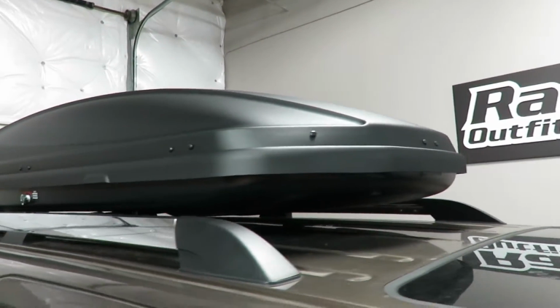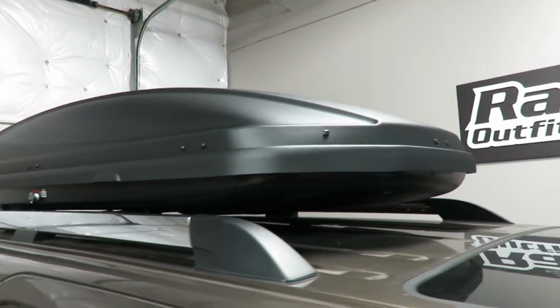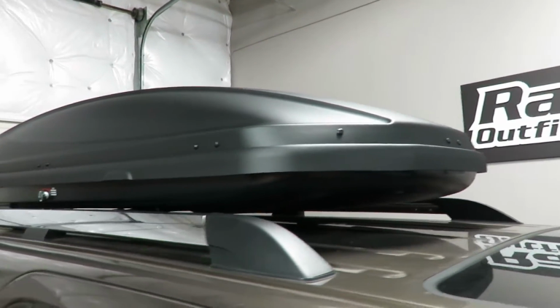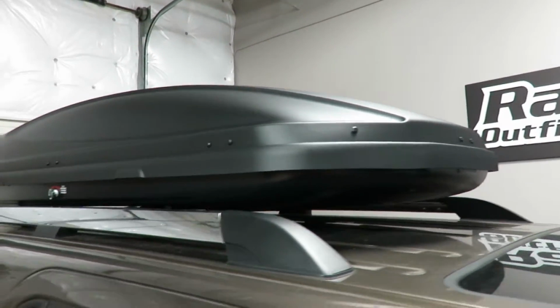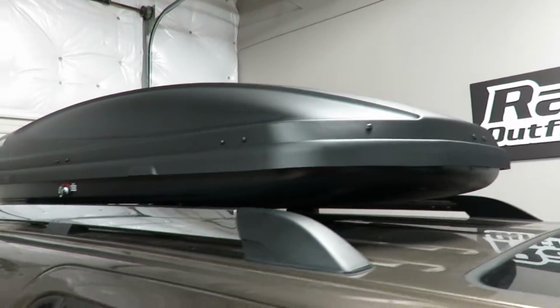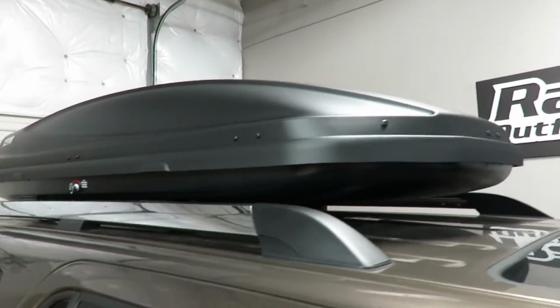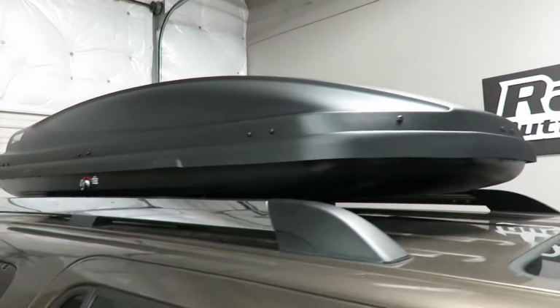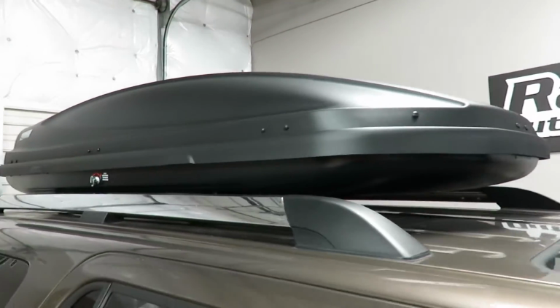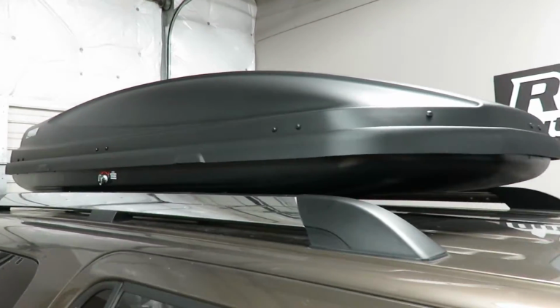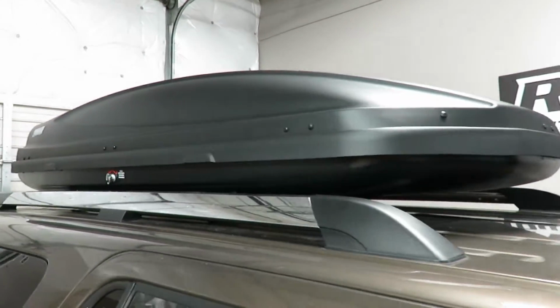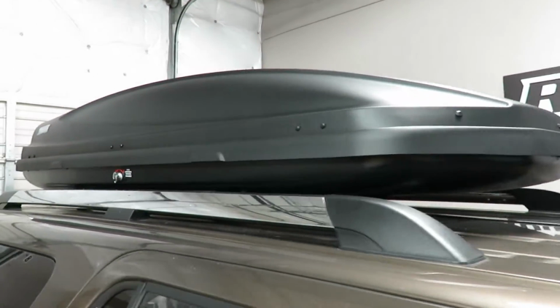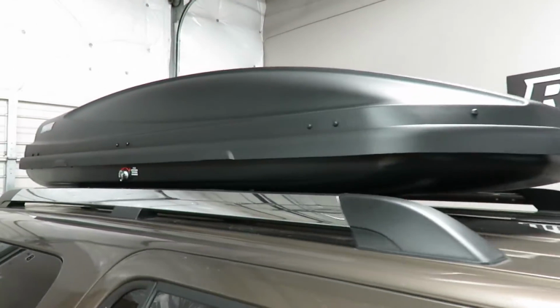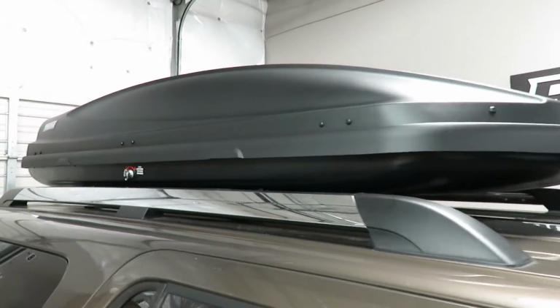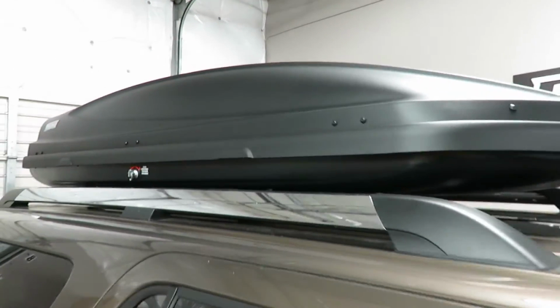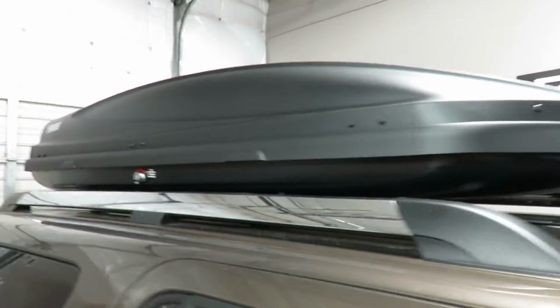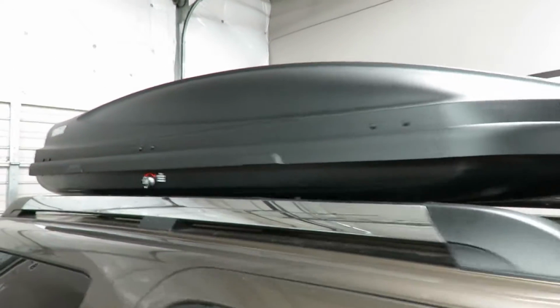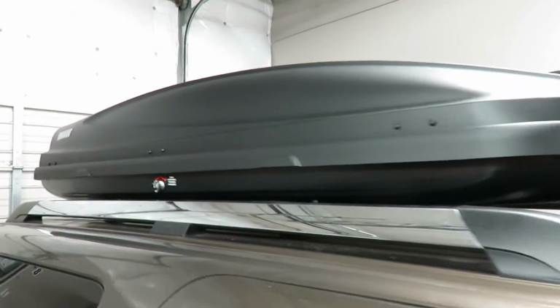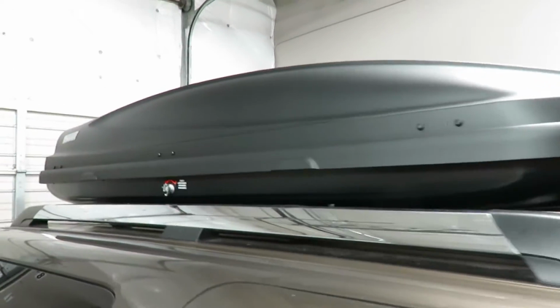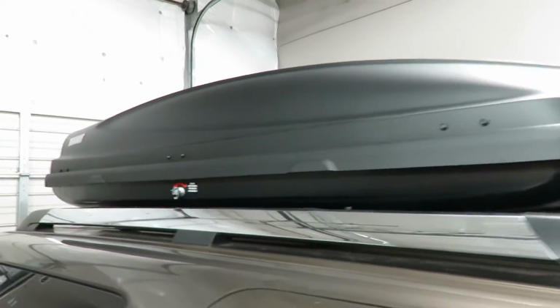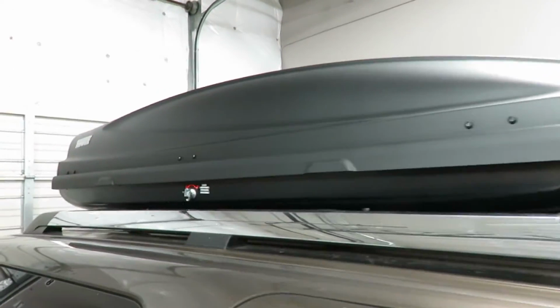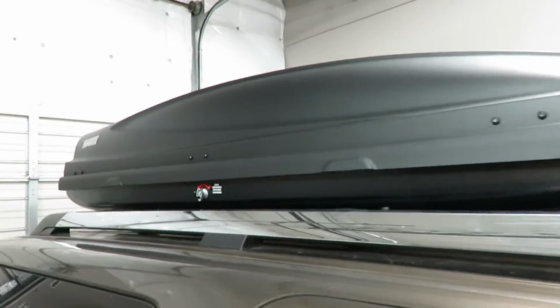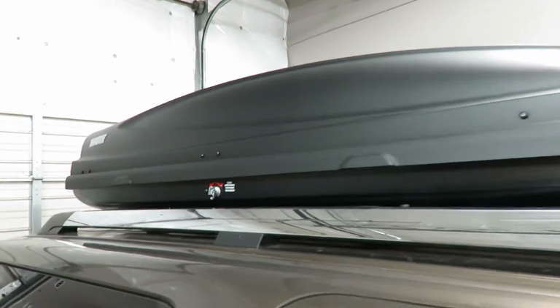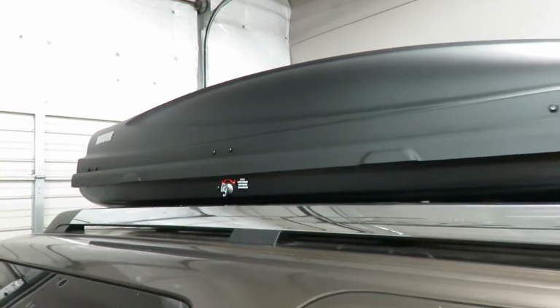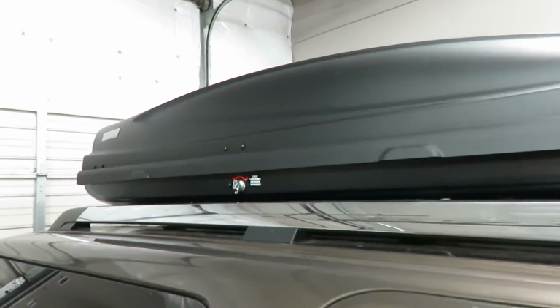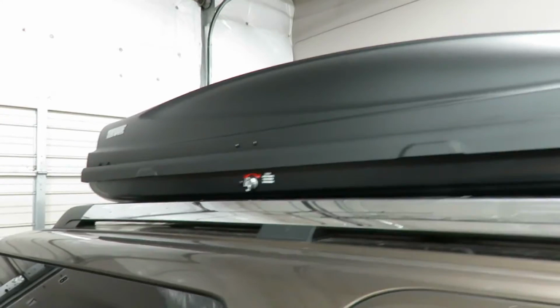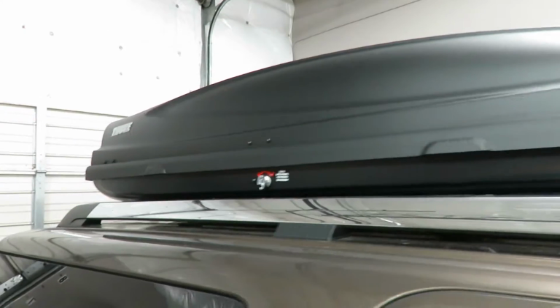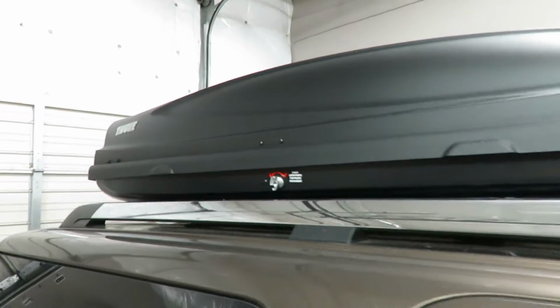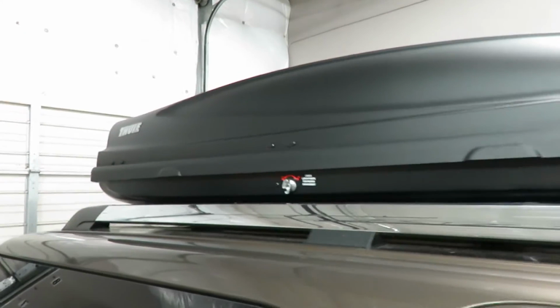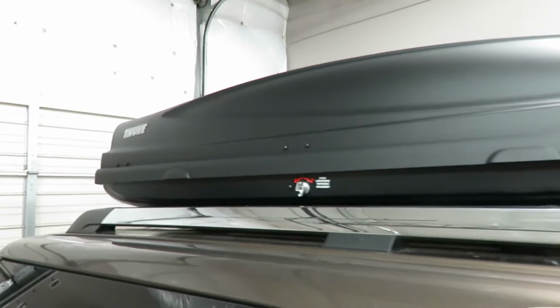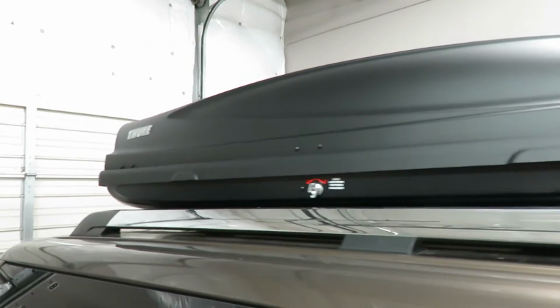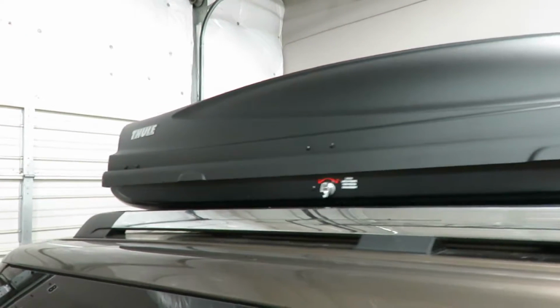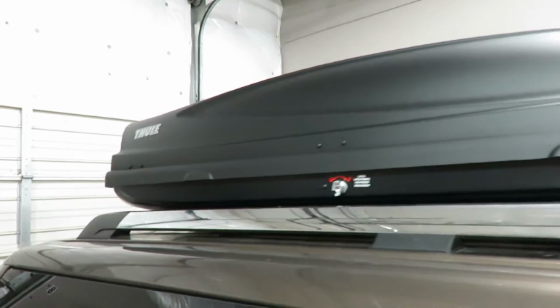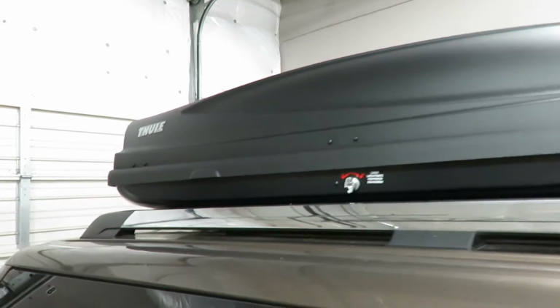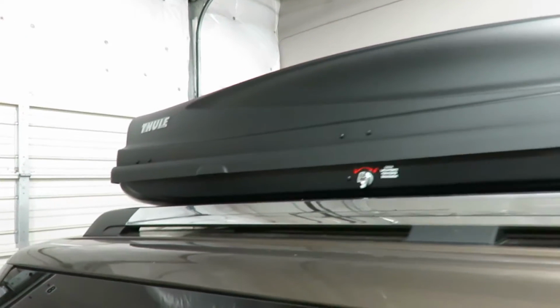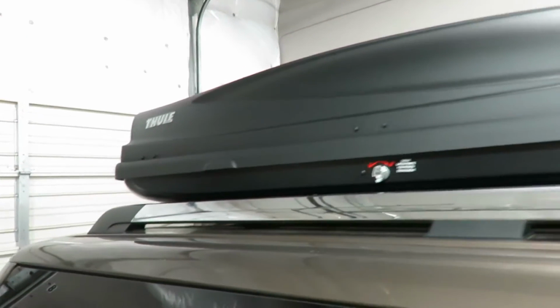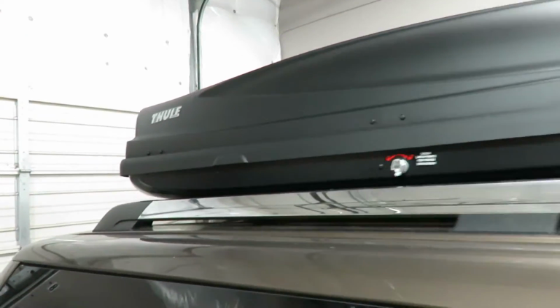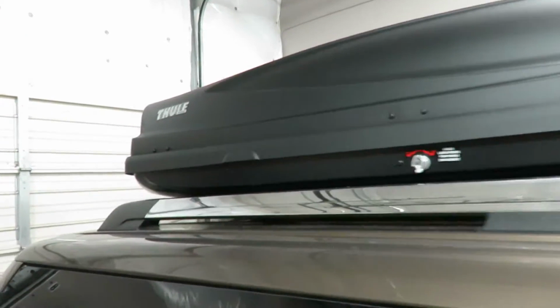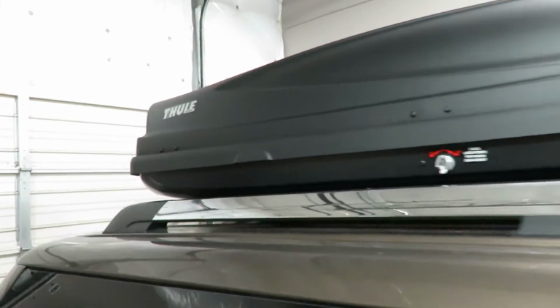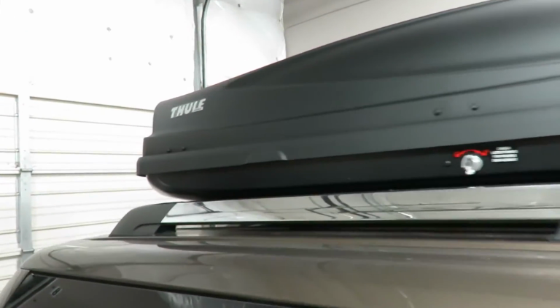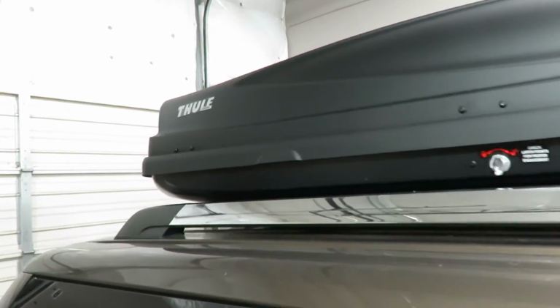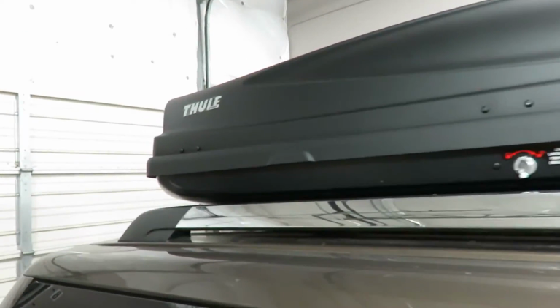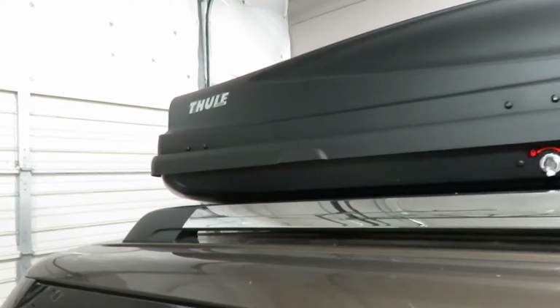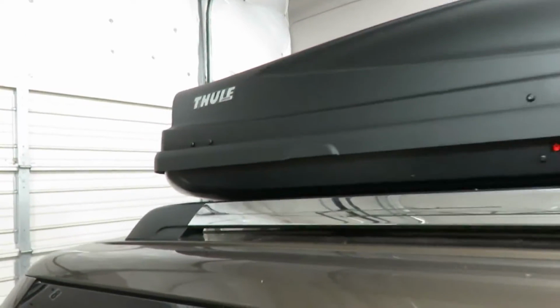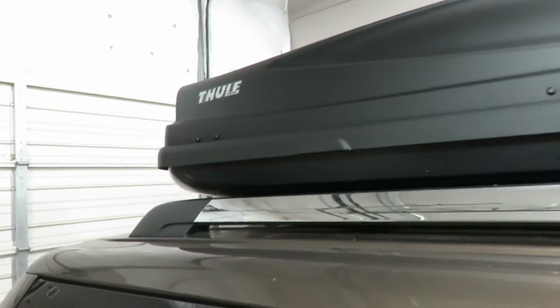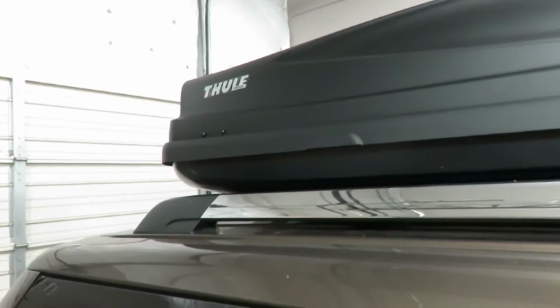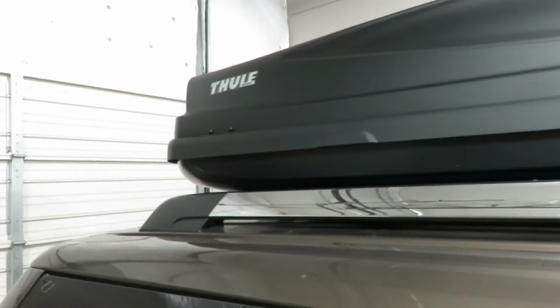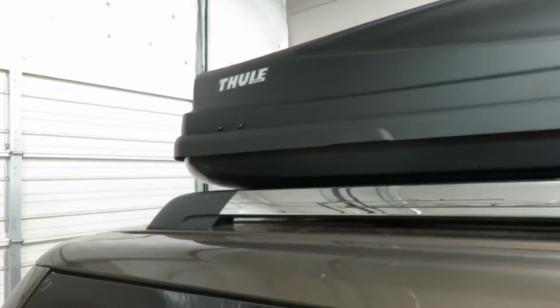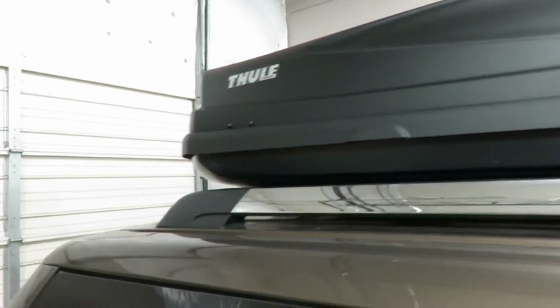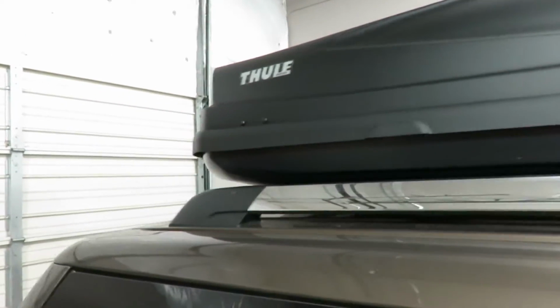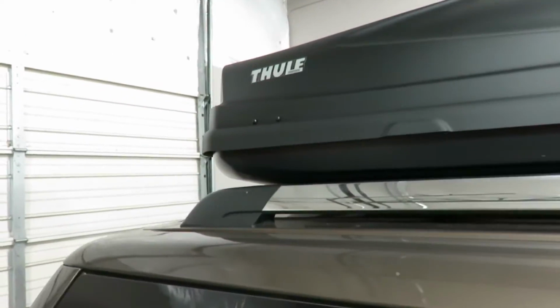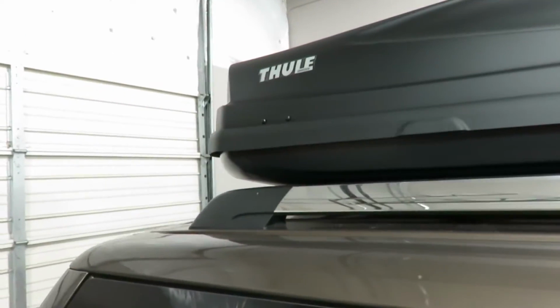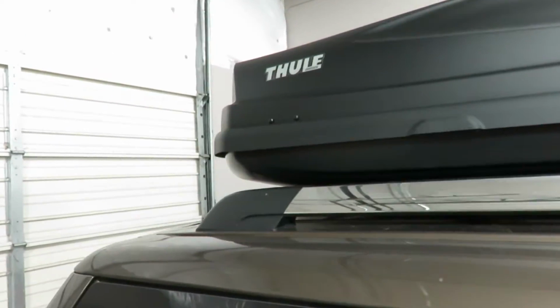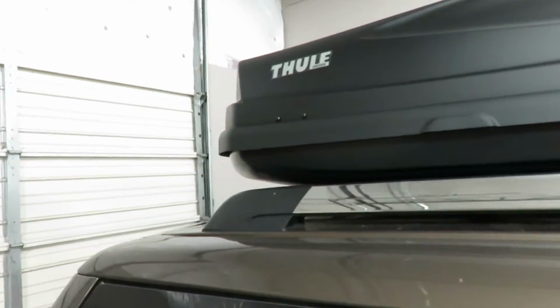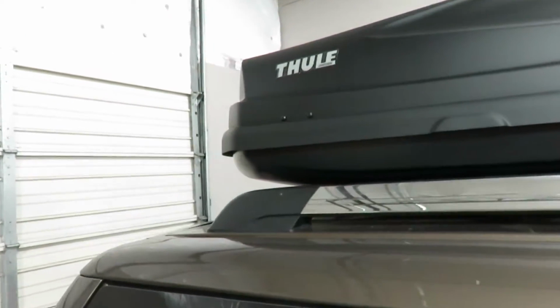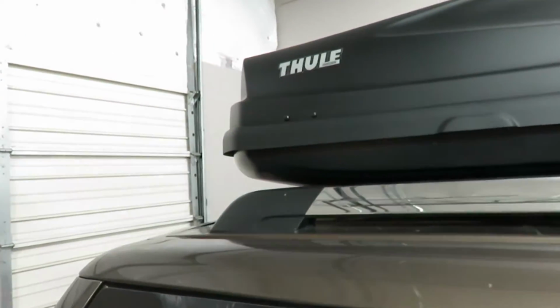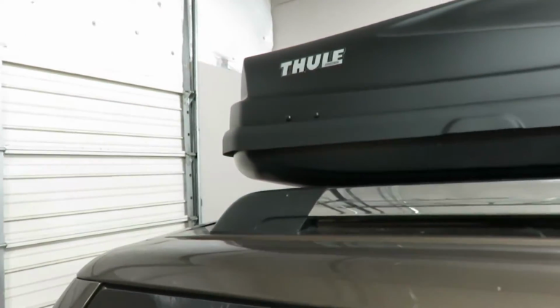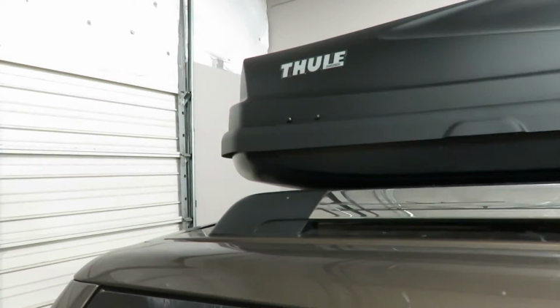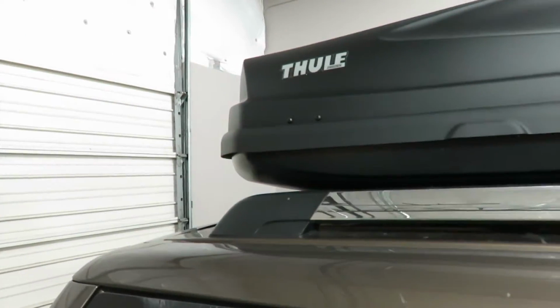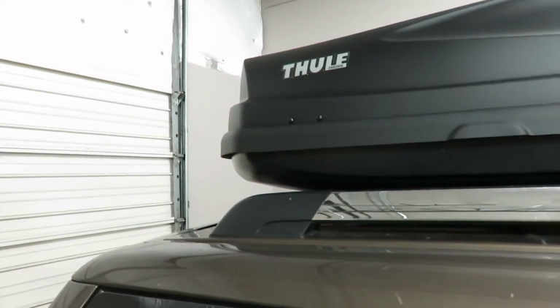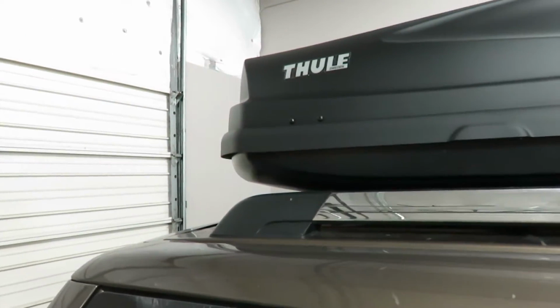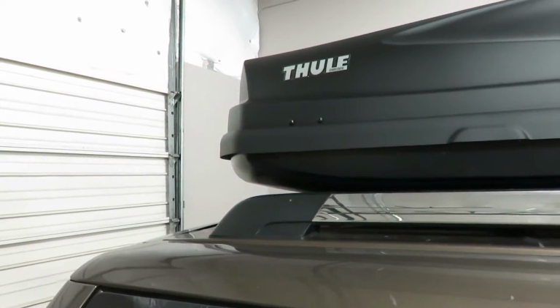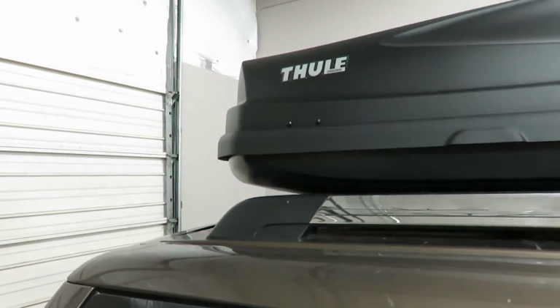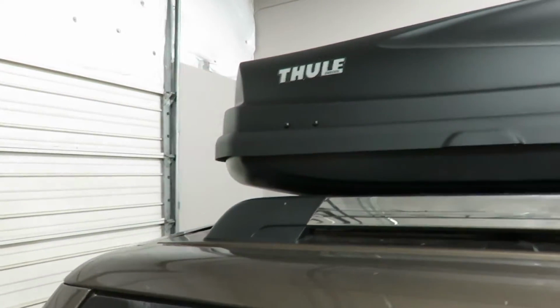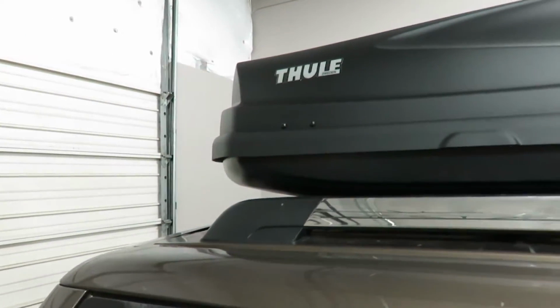It measures 92 inches in length, 36 inches wide, and sits 18 inches above the crossbars.